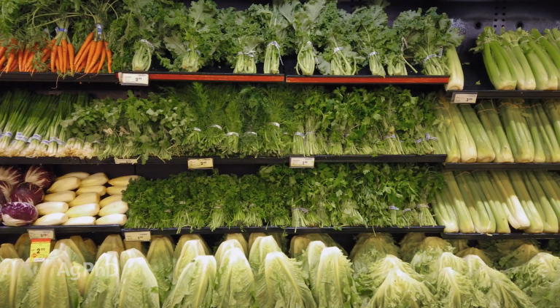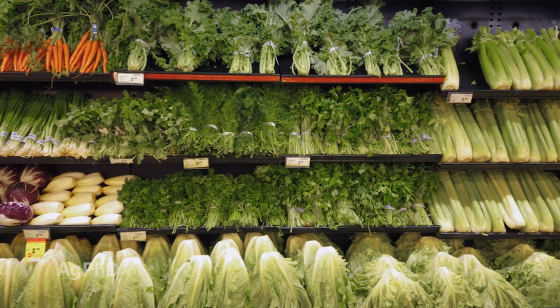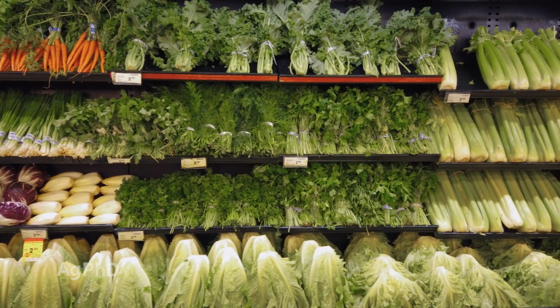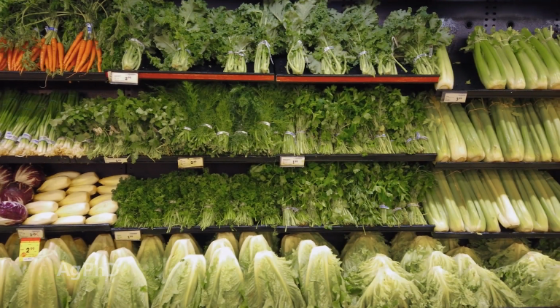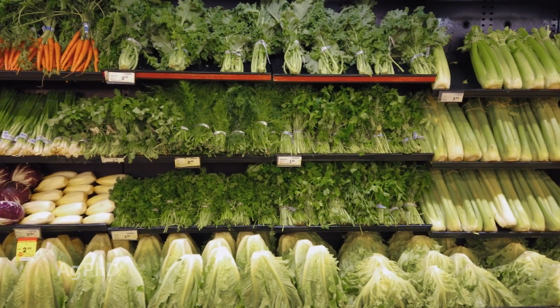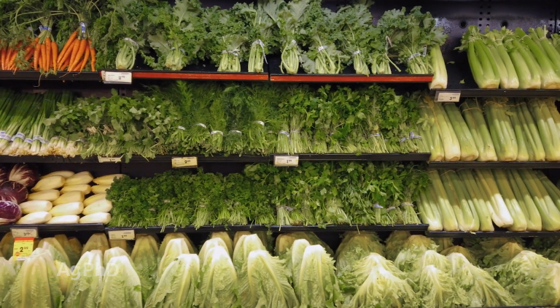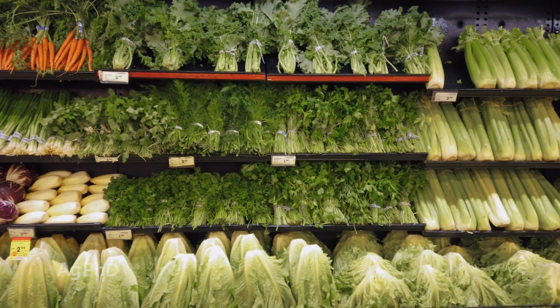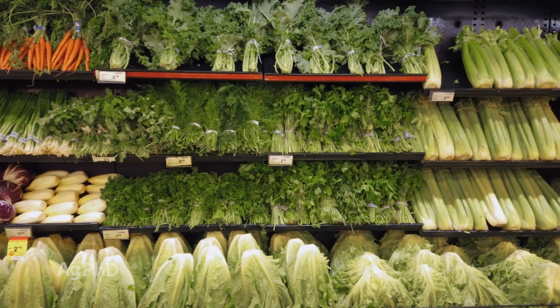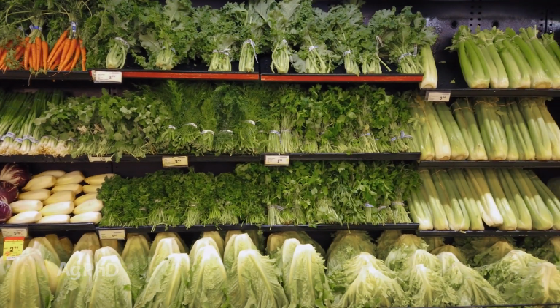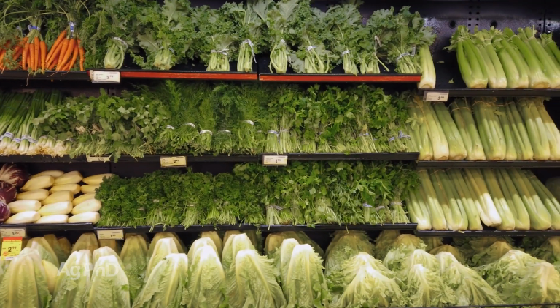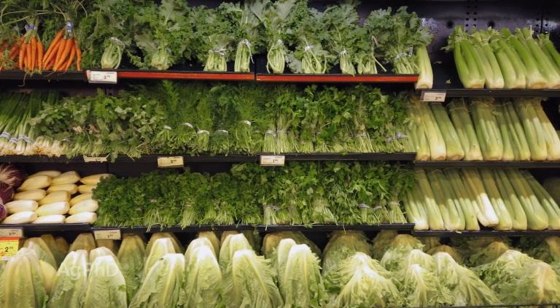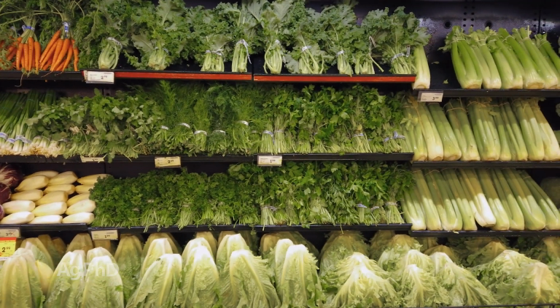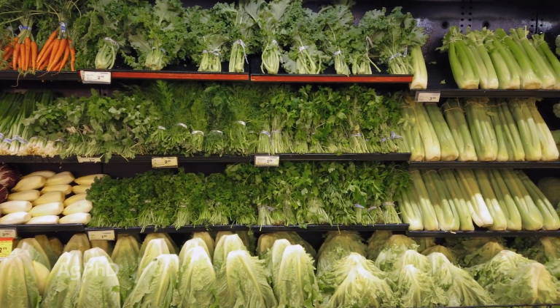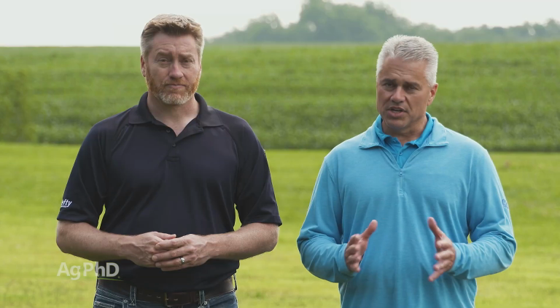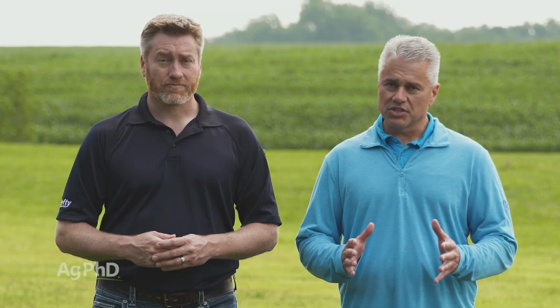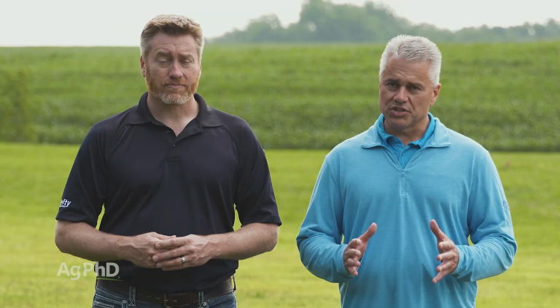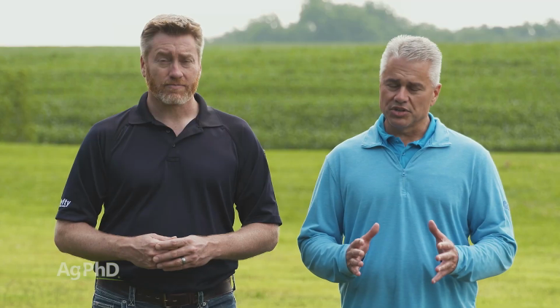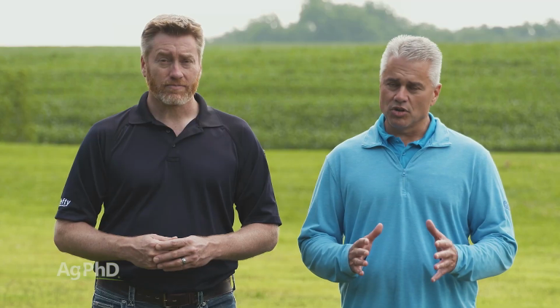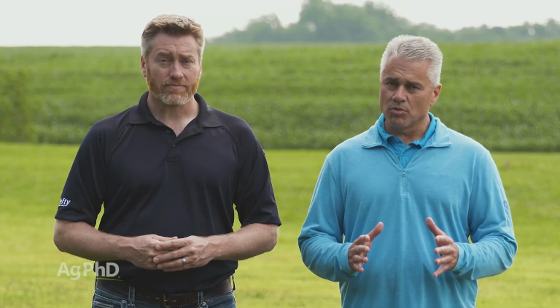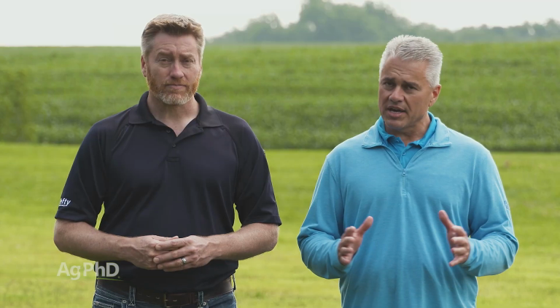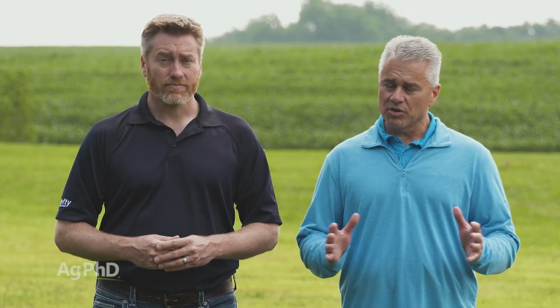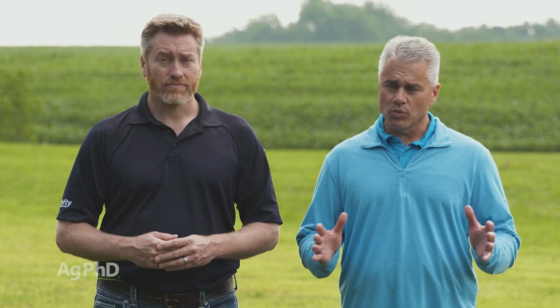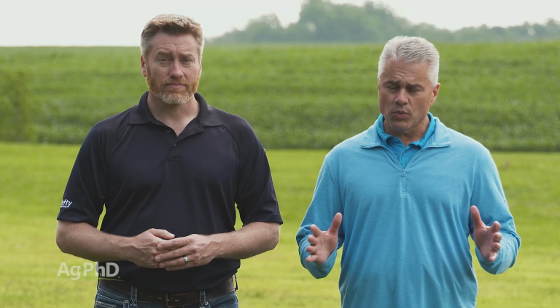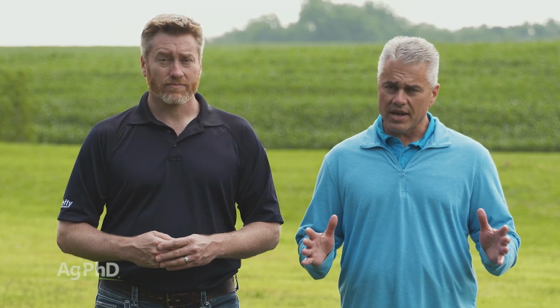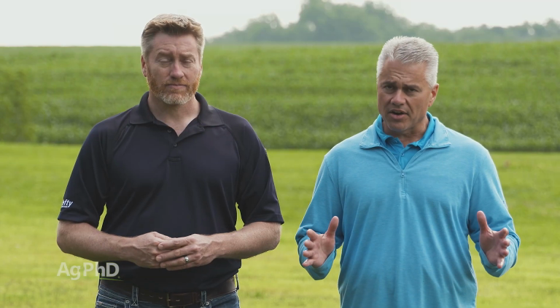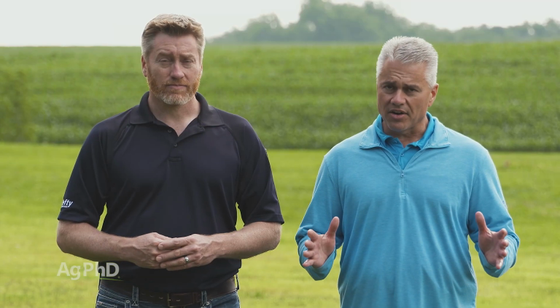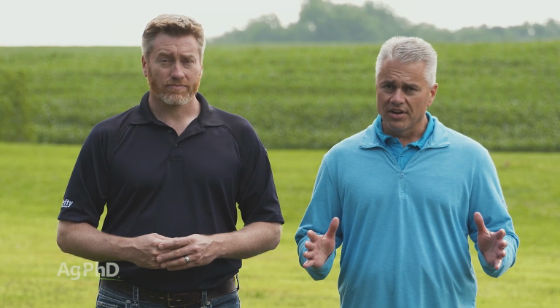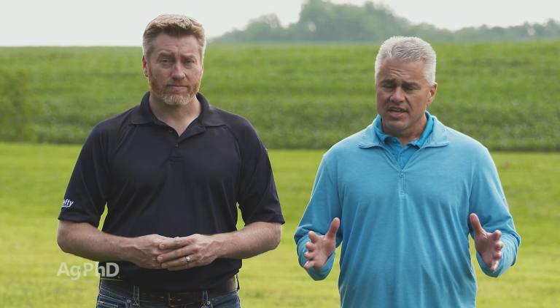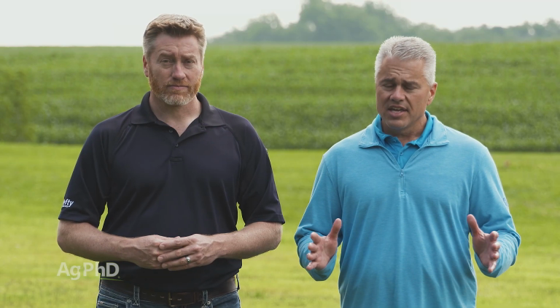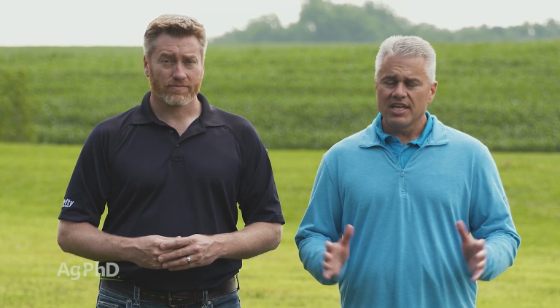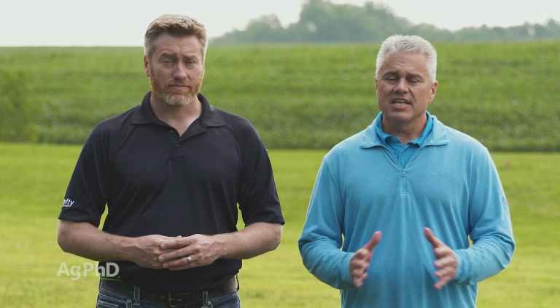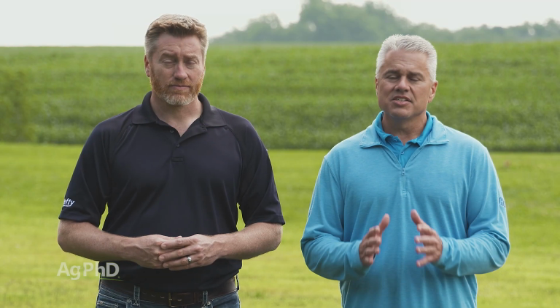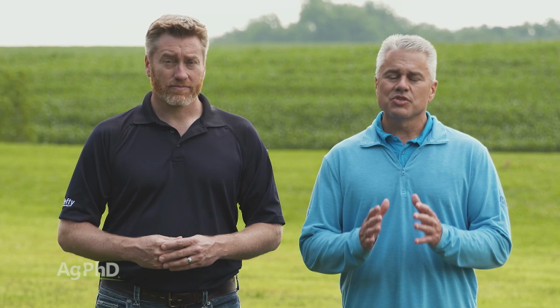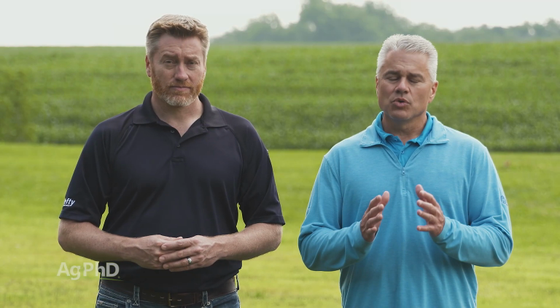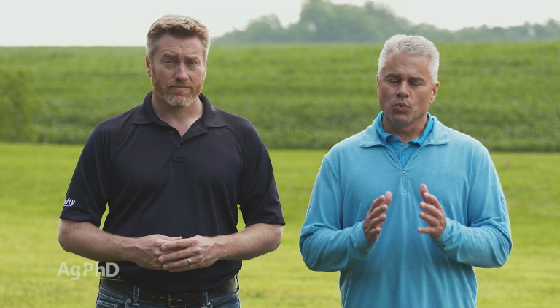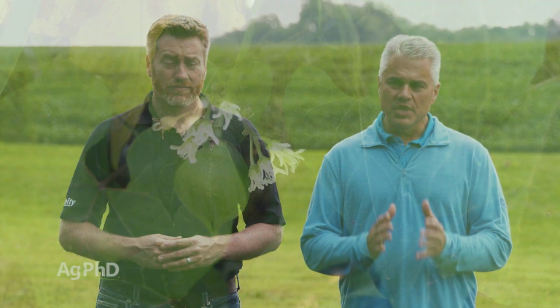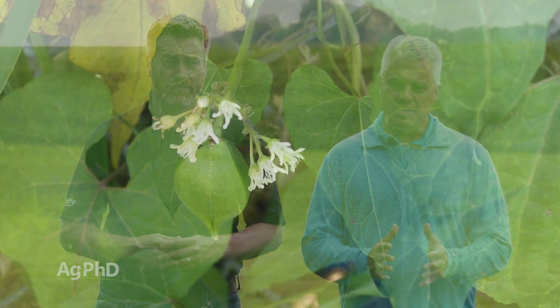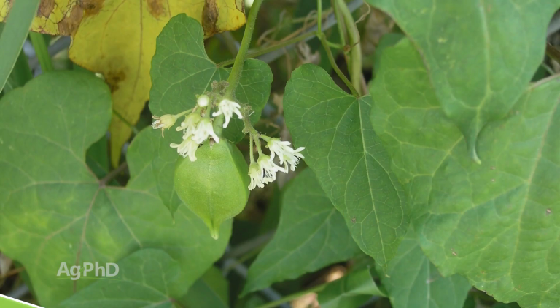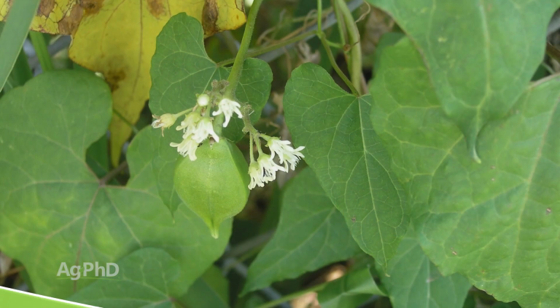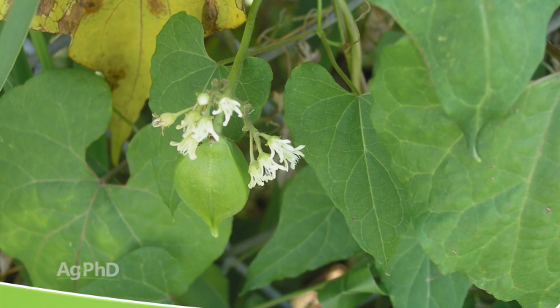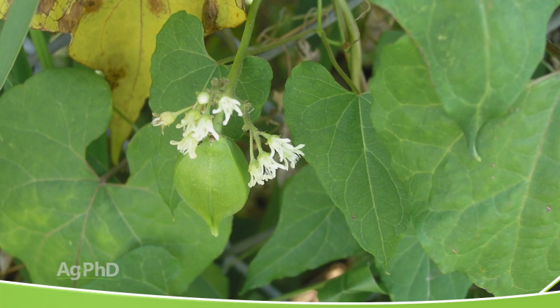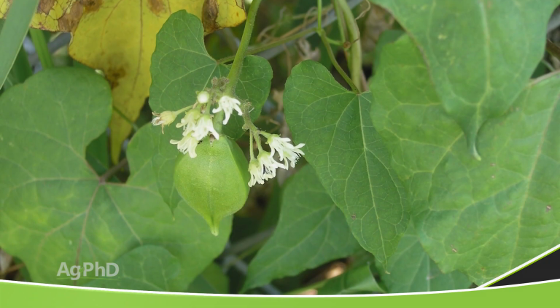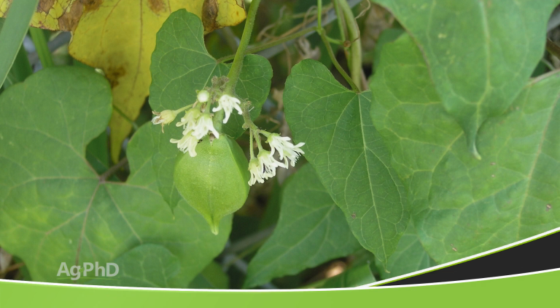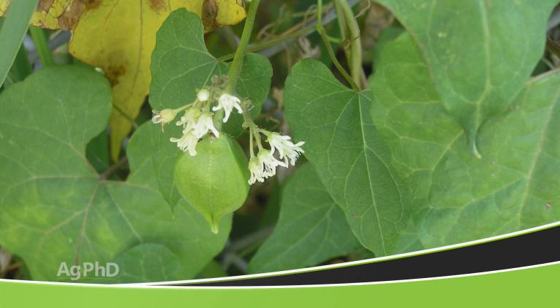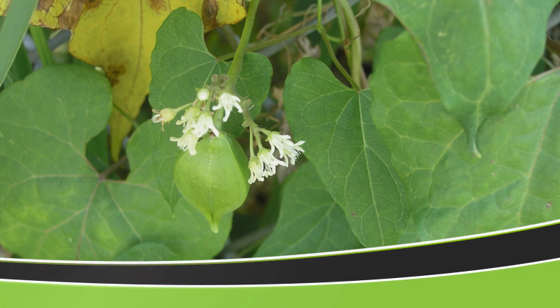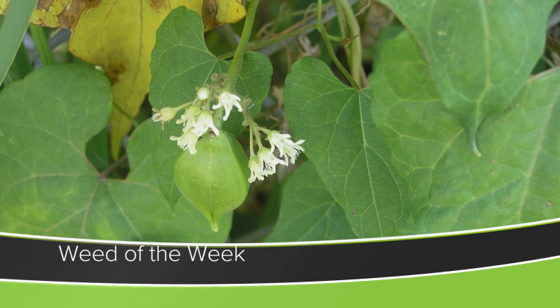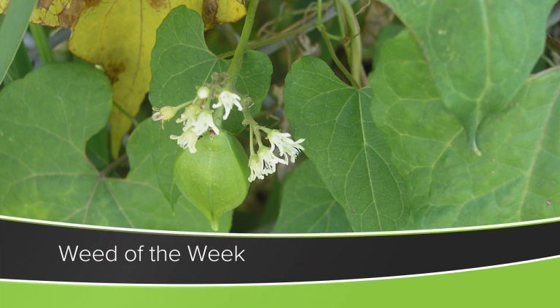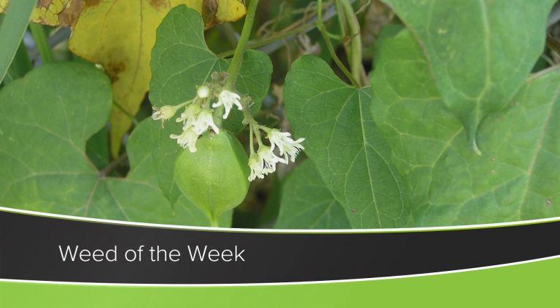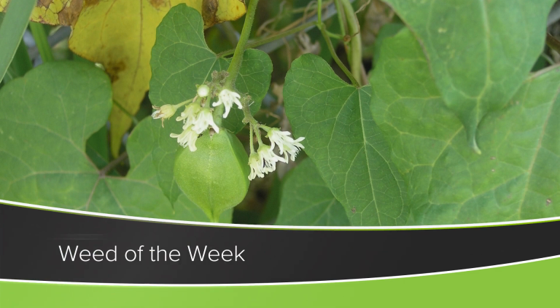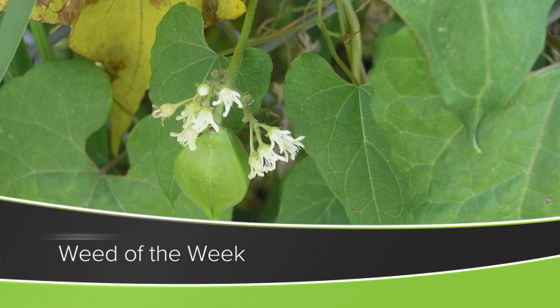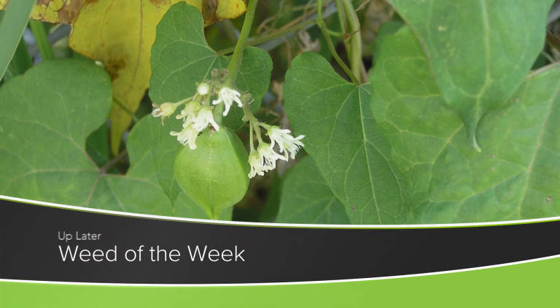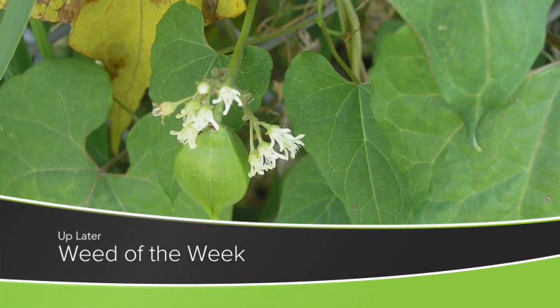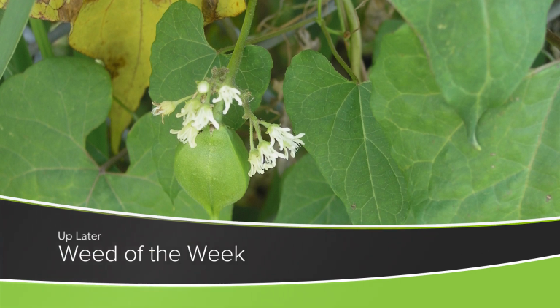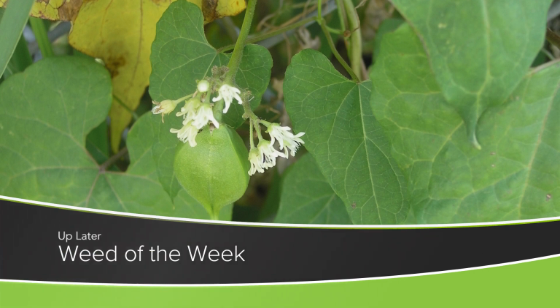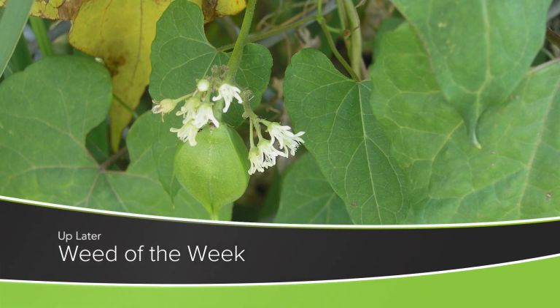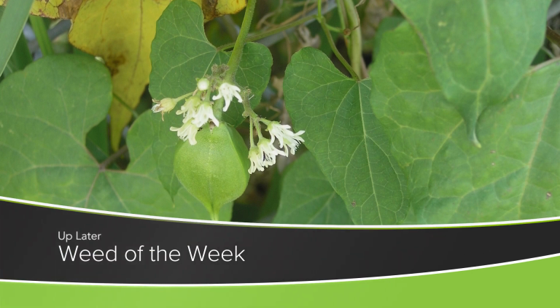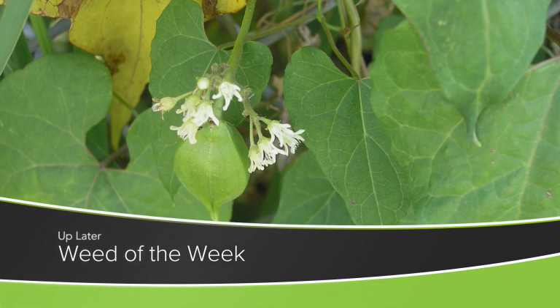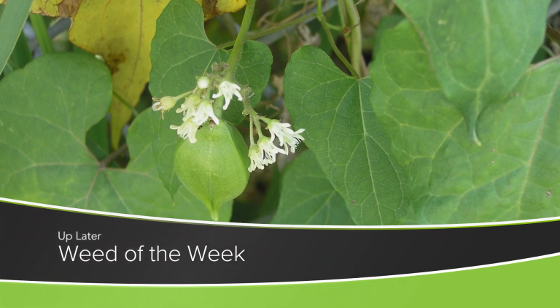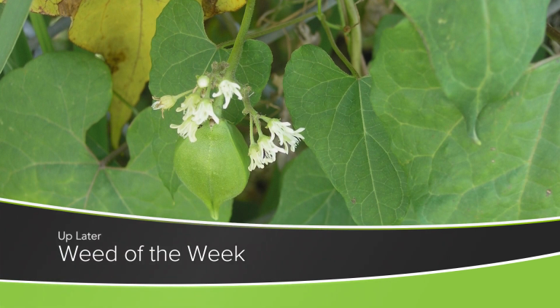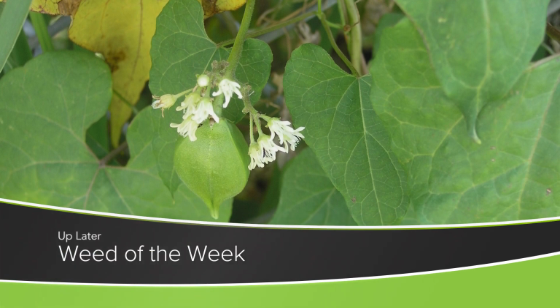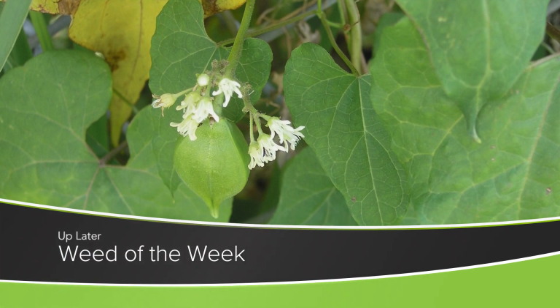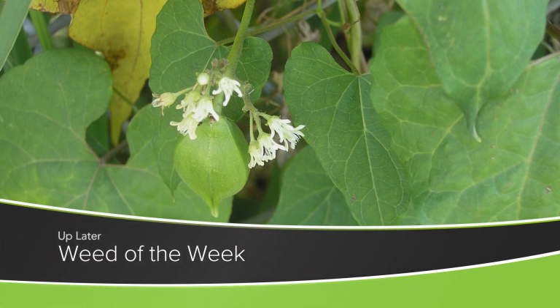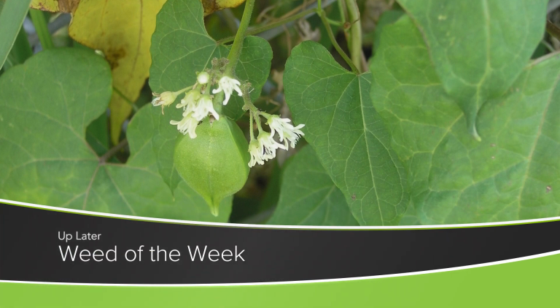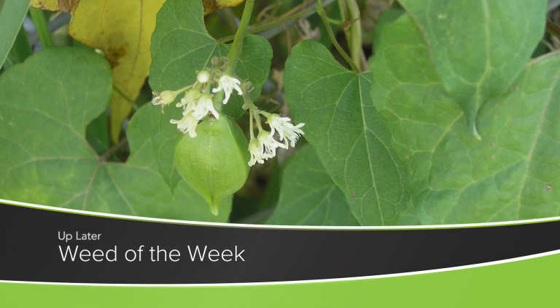One of the things that's important in production no matter where is weed control. We're going to talk about this week's weed coming up later in the show.